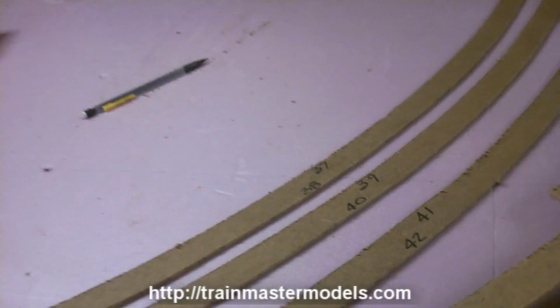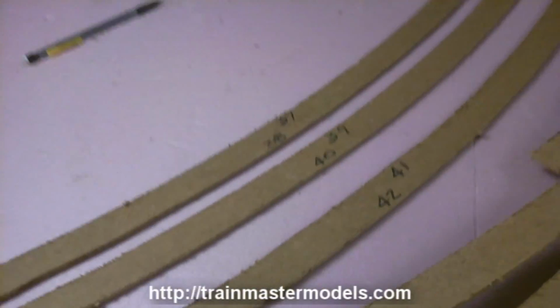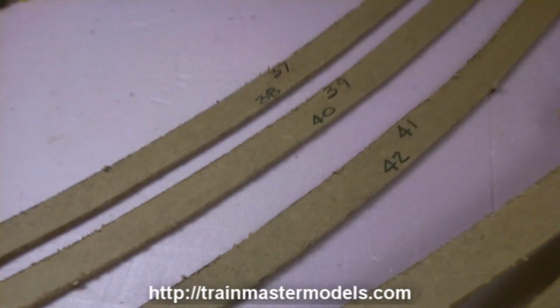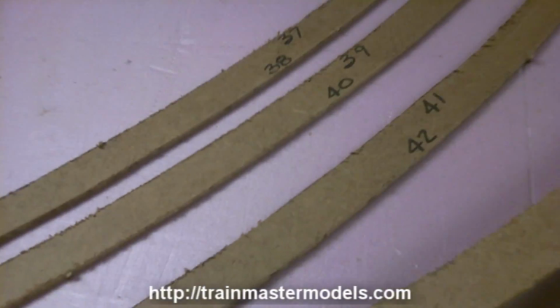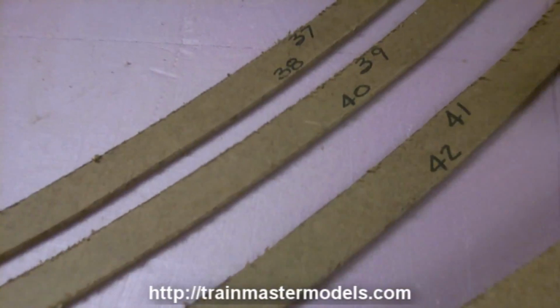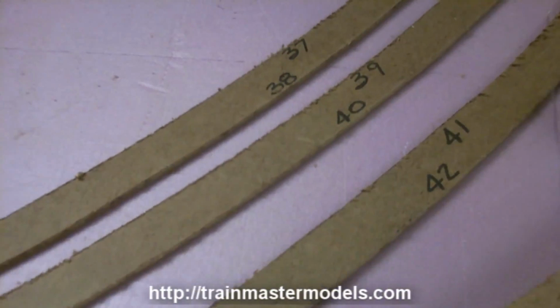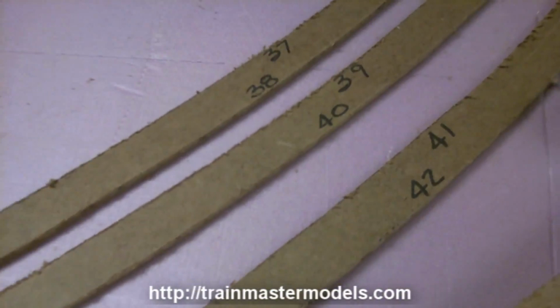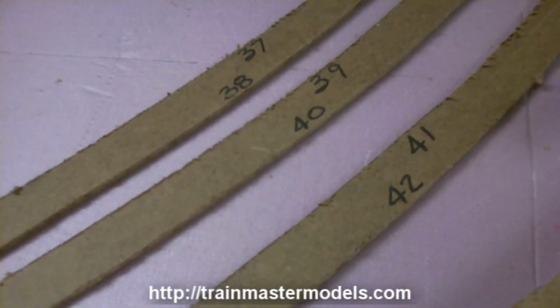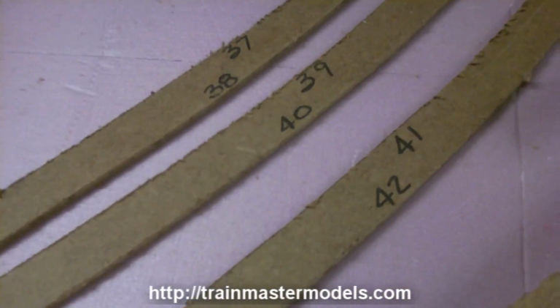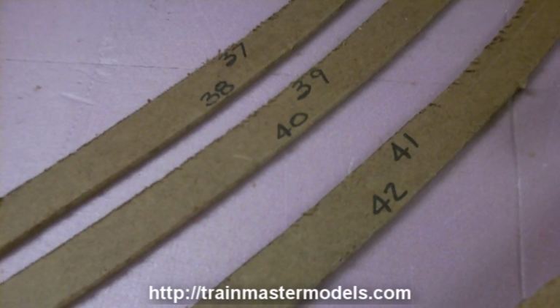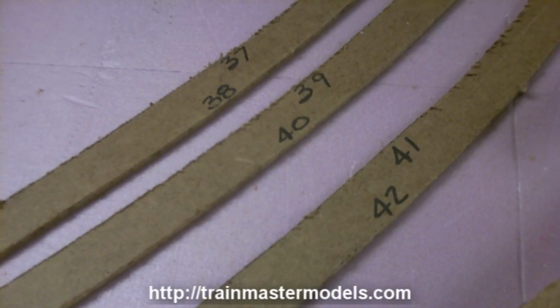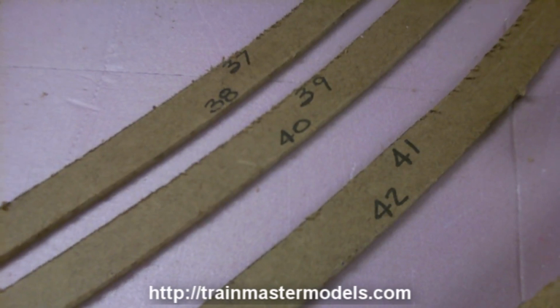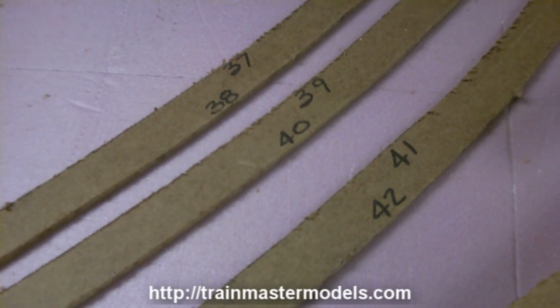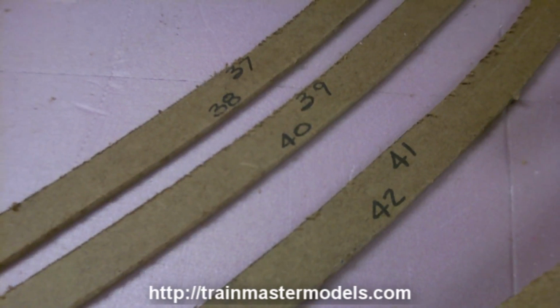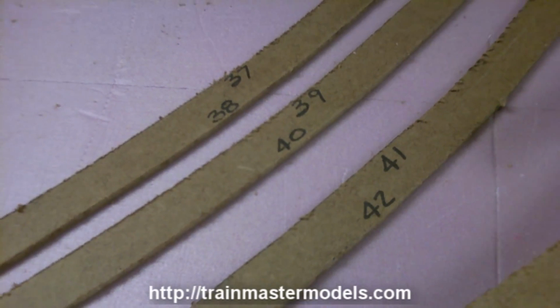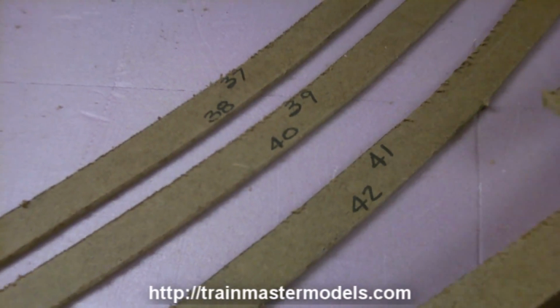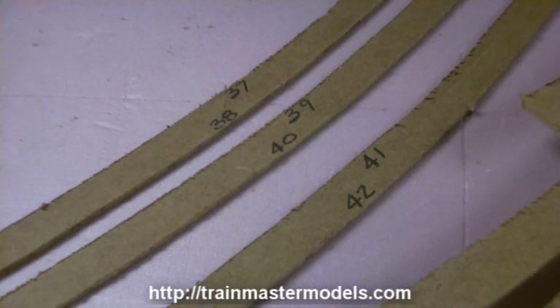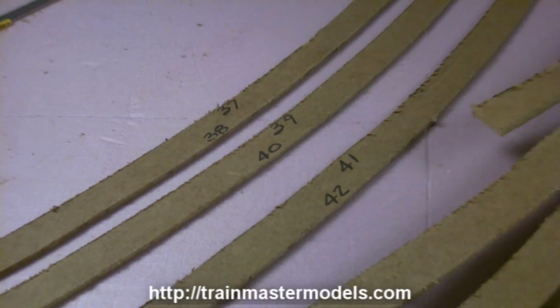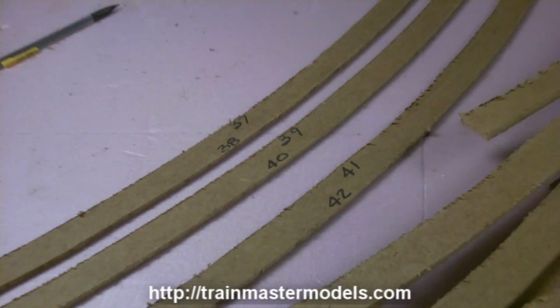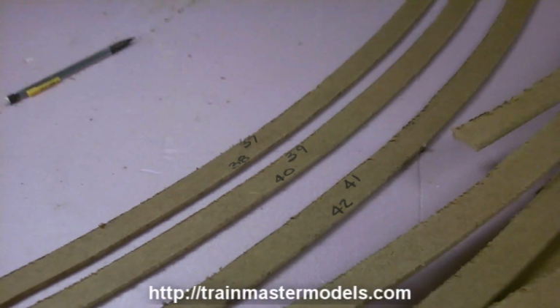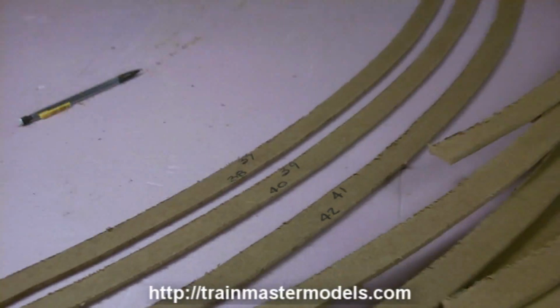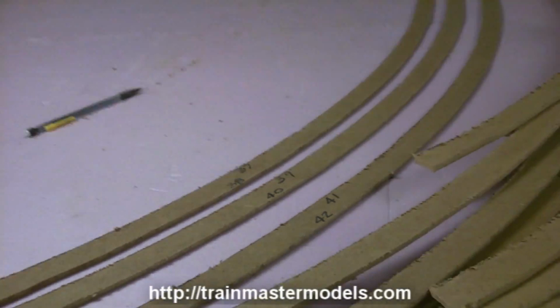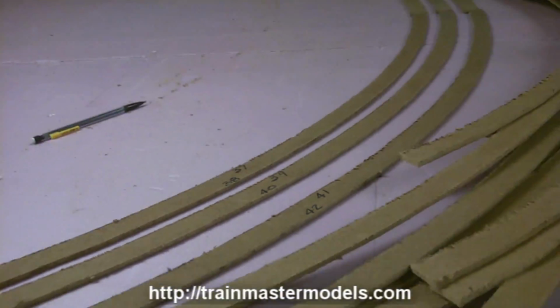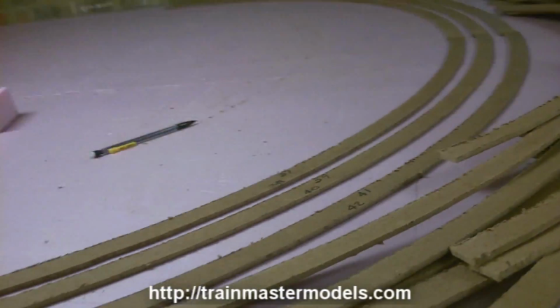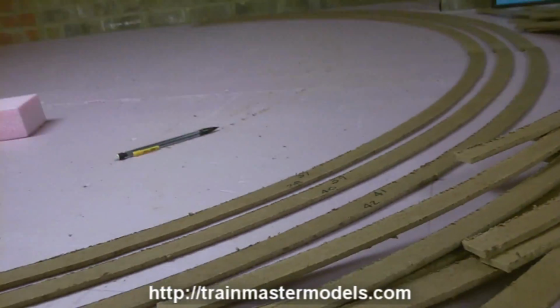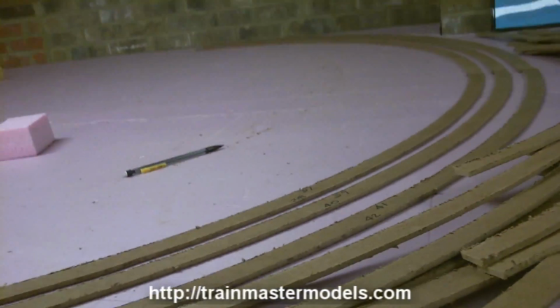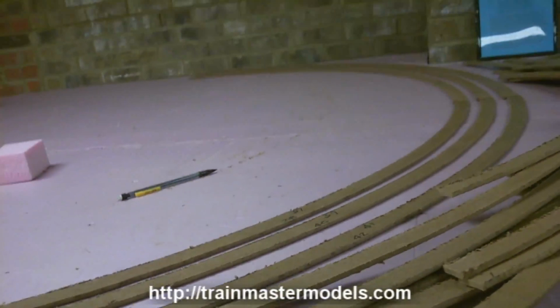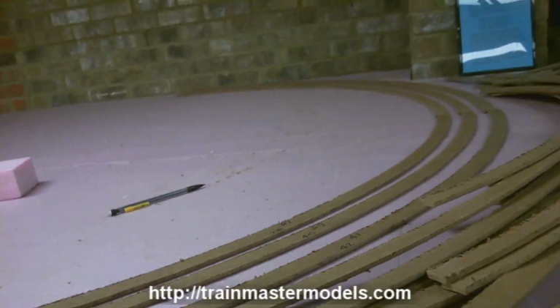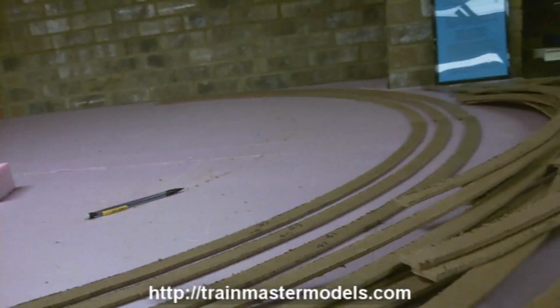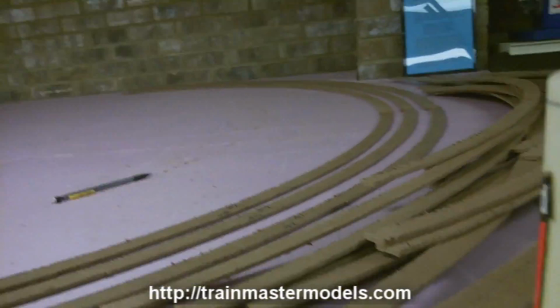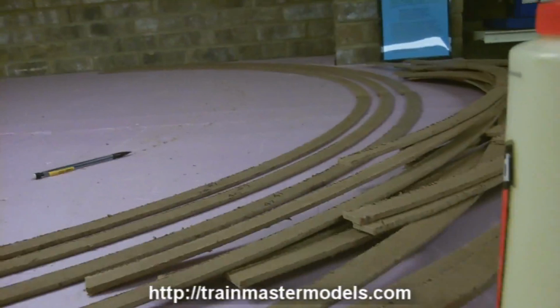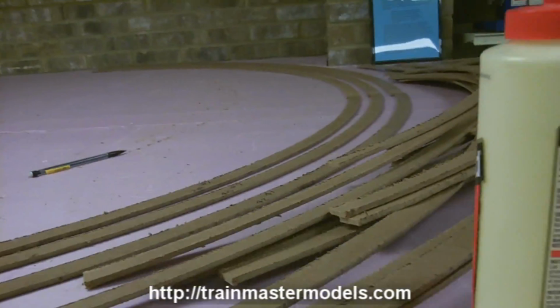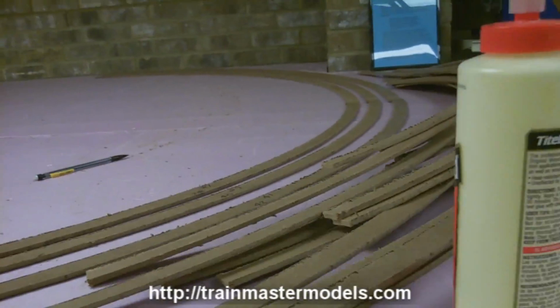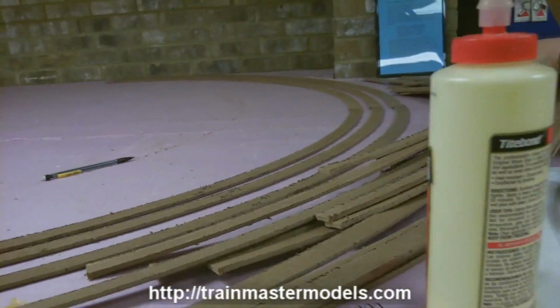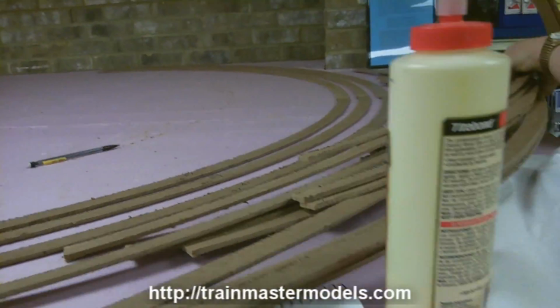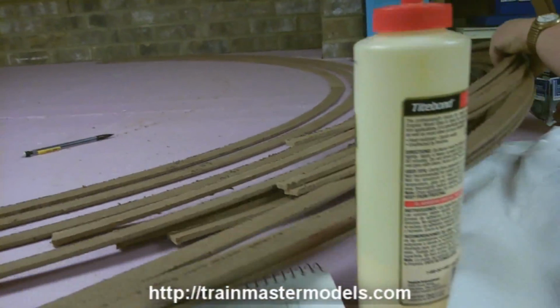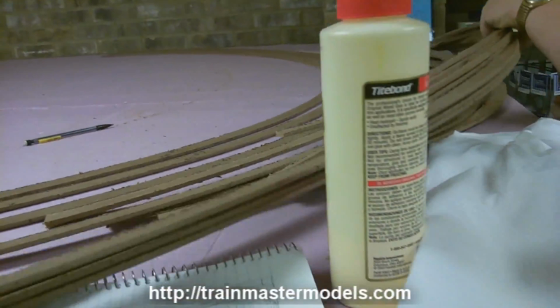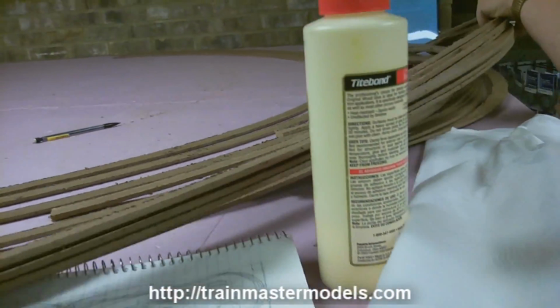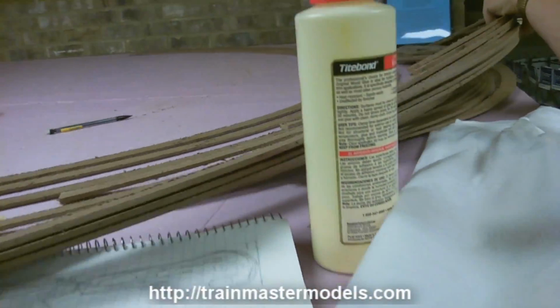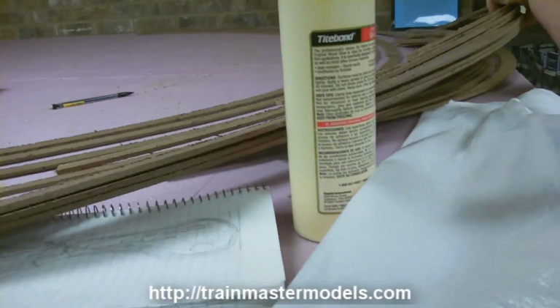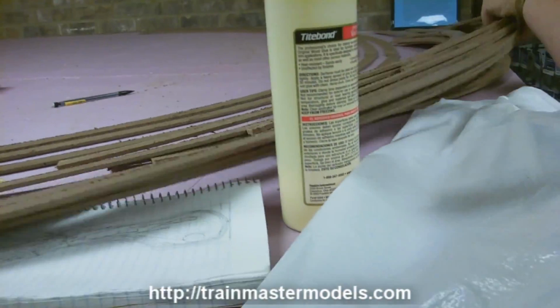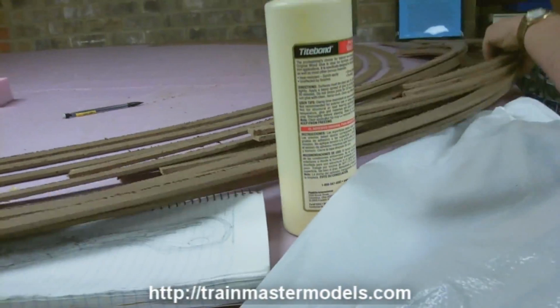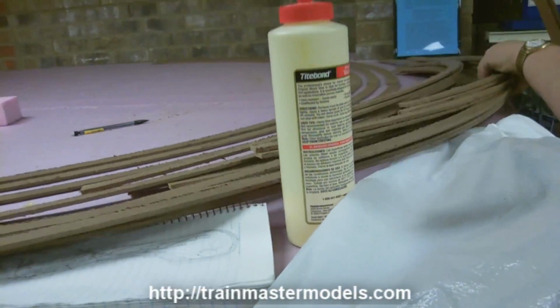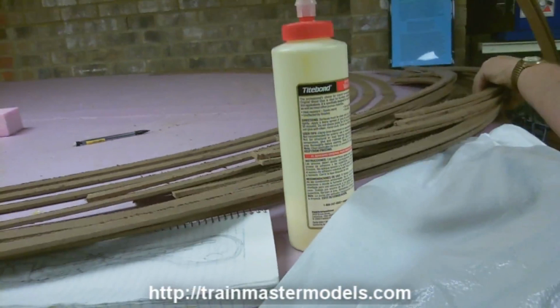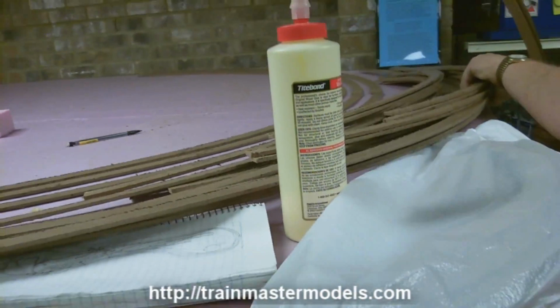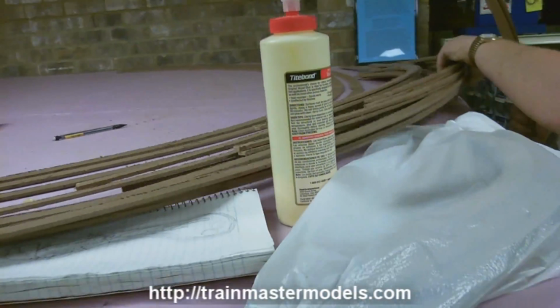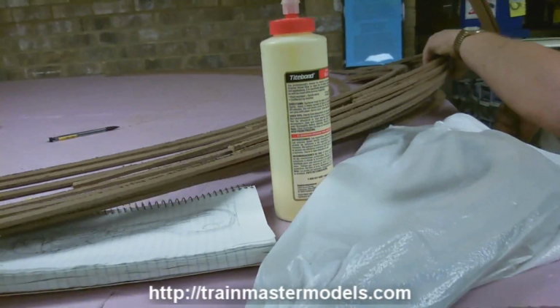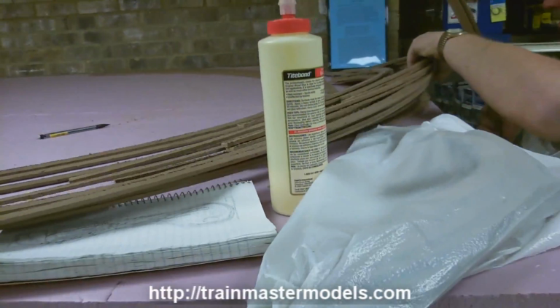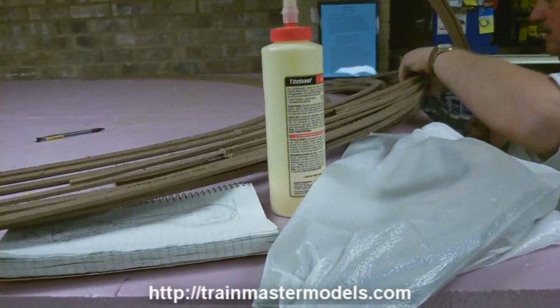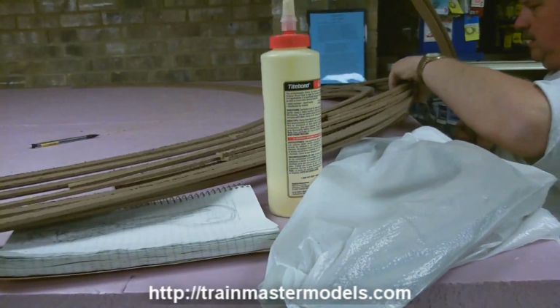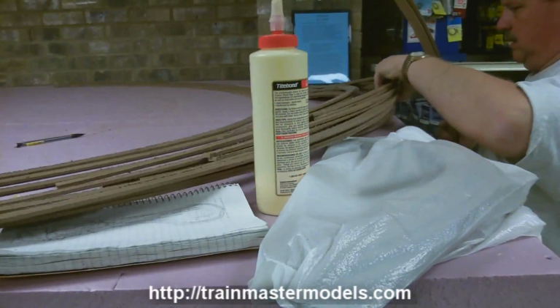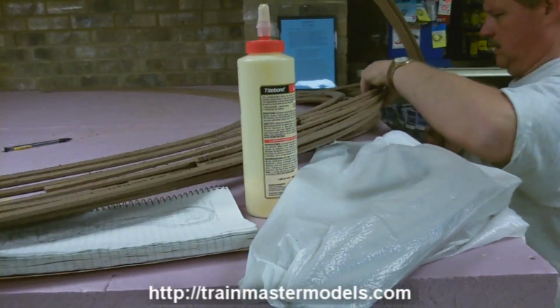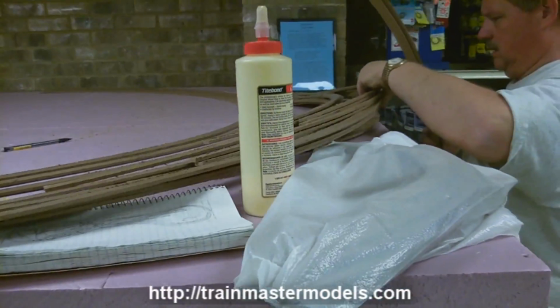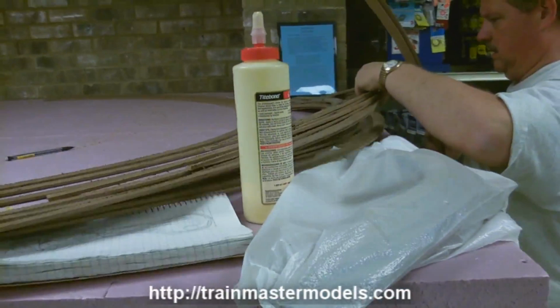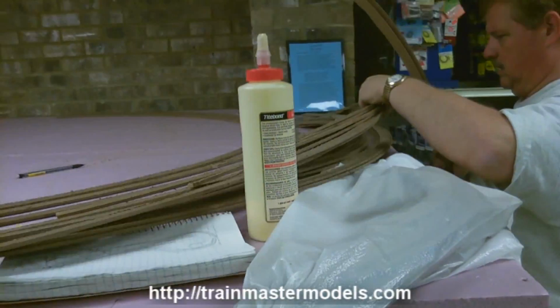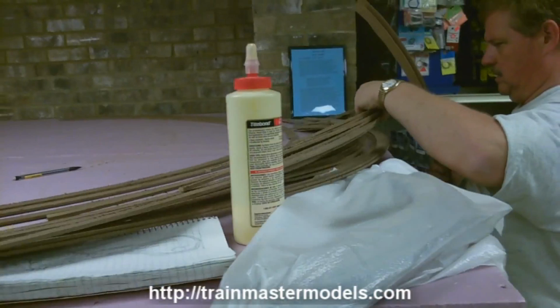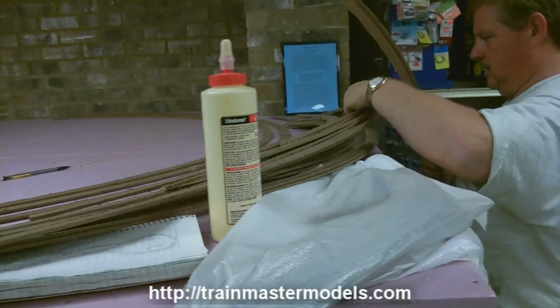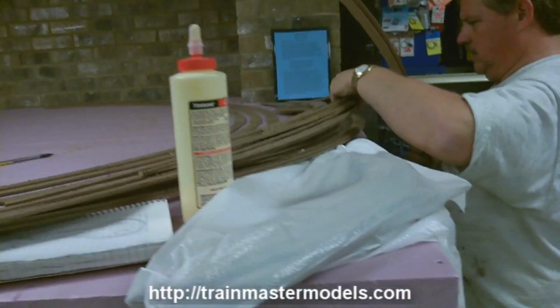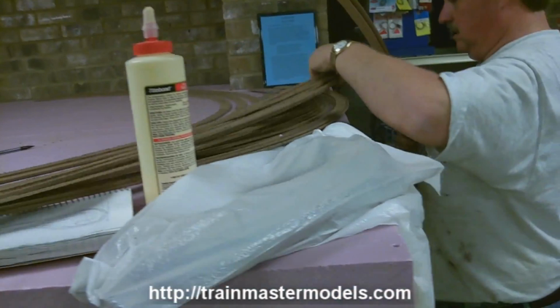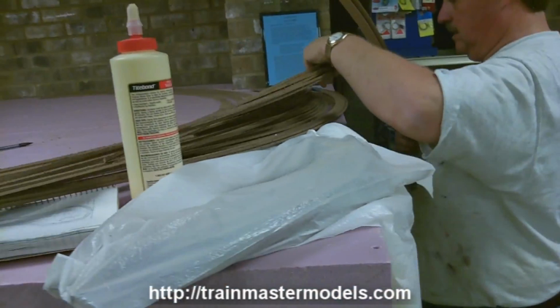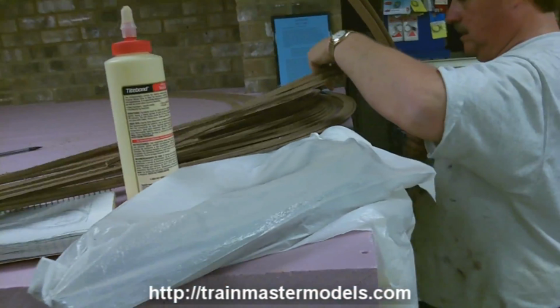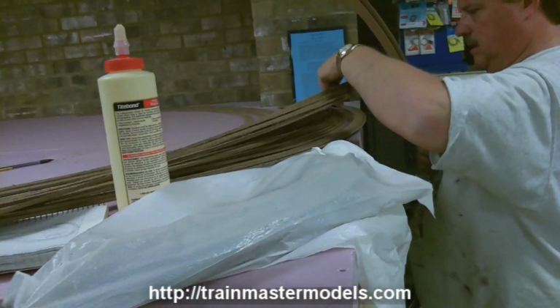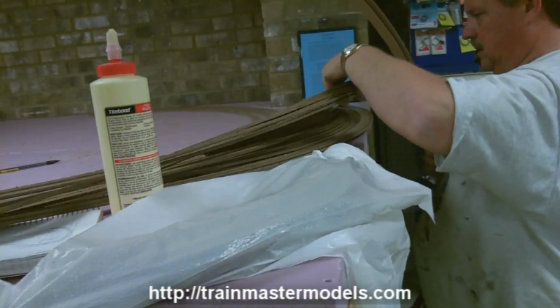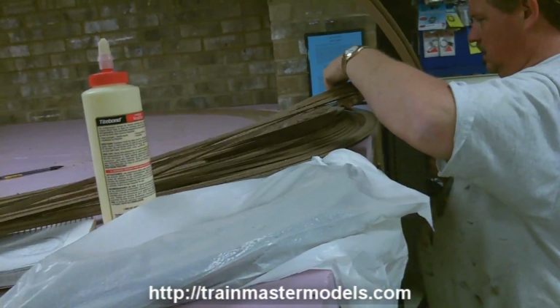So what did y'all sign? A 10, 20, 30 year contract? Hopefully for life.